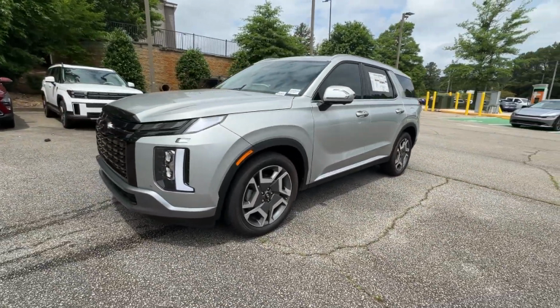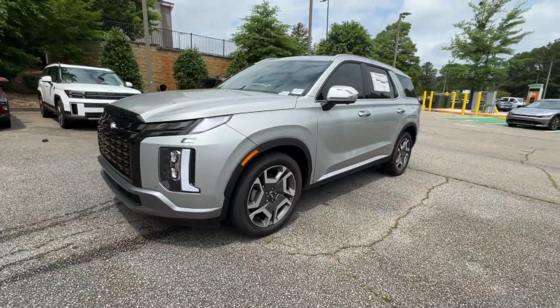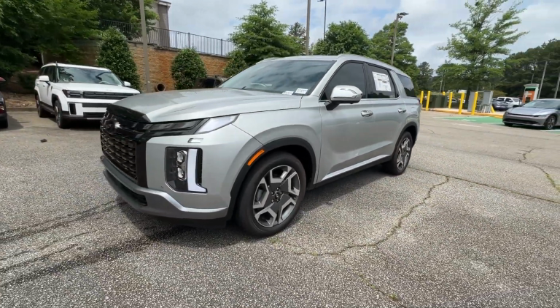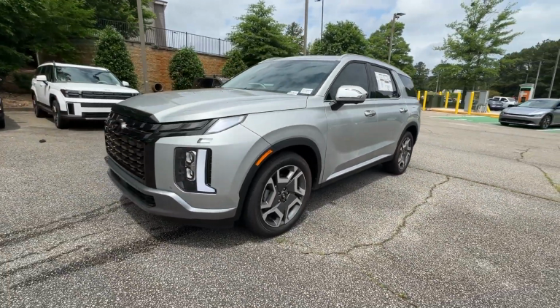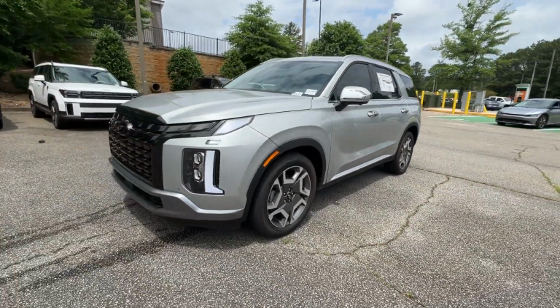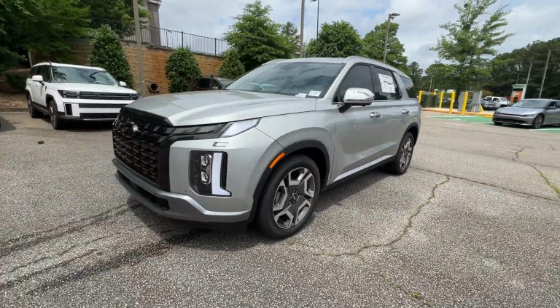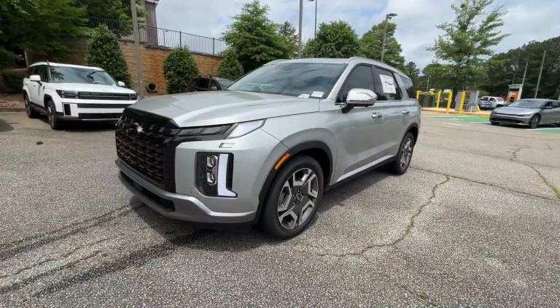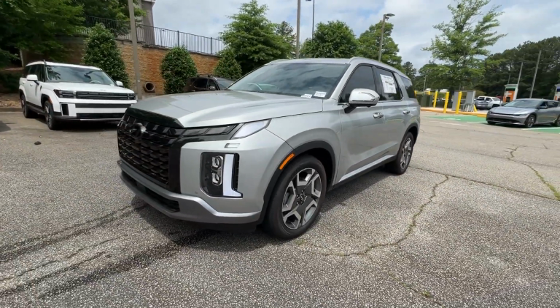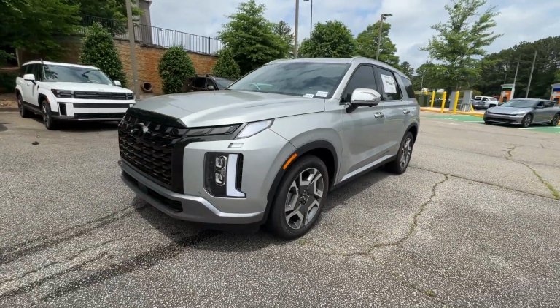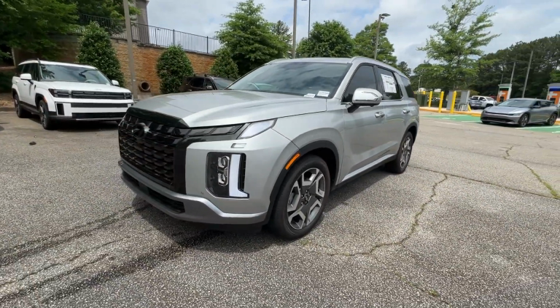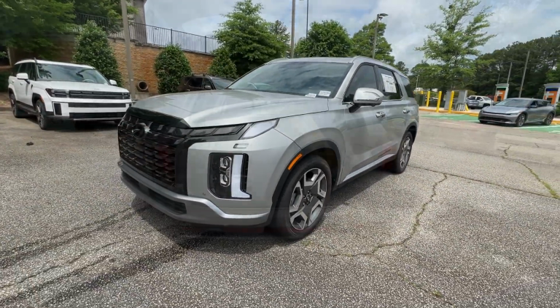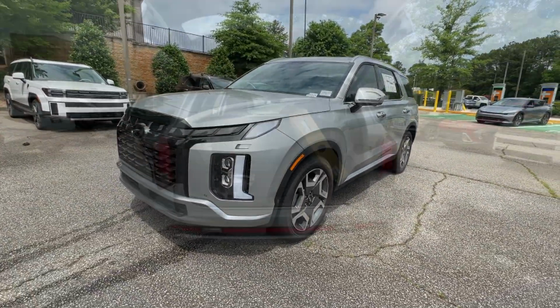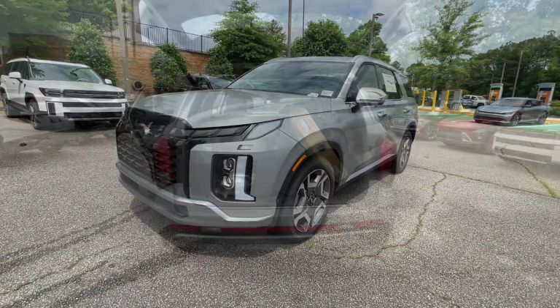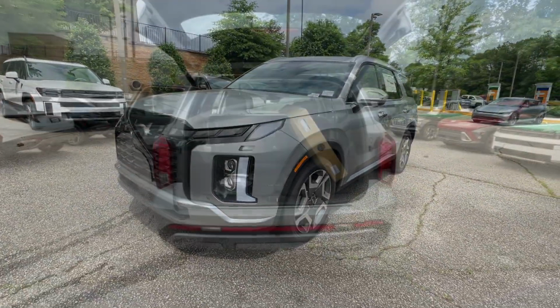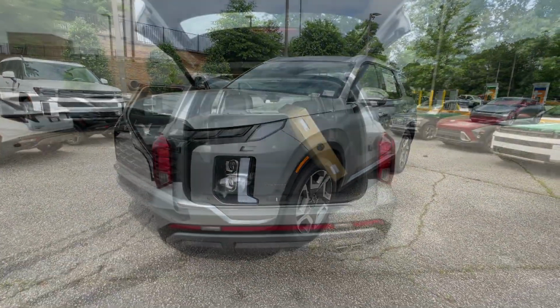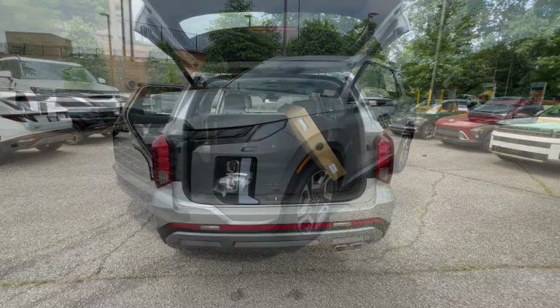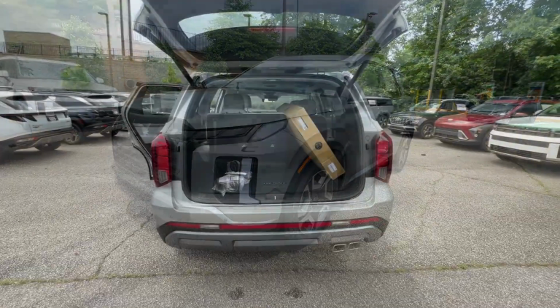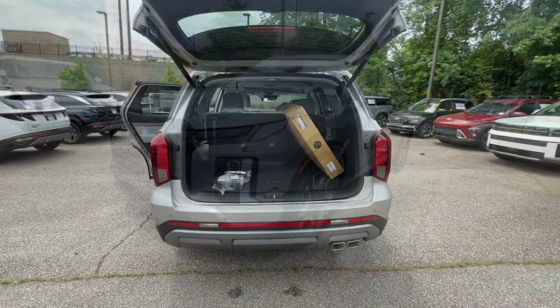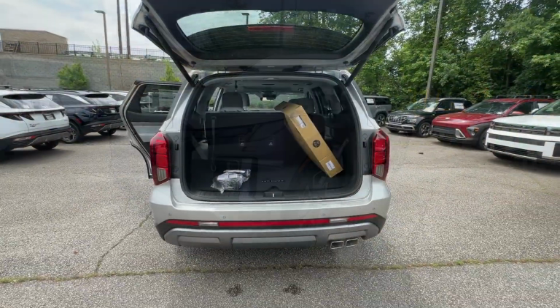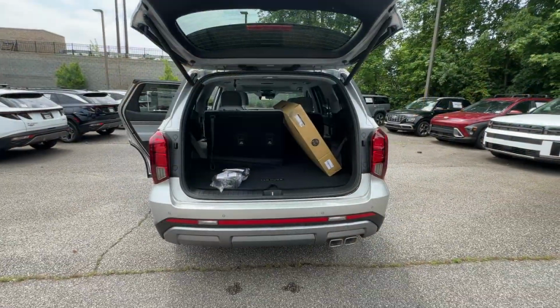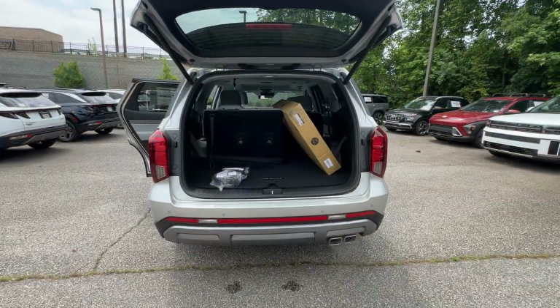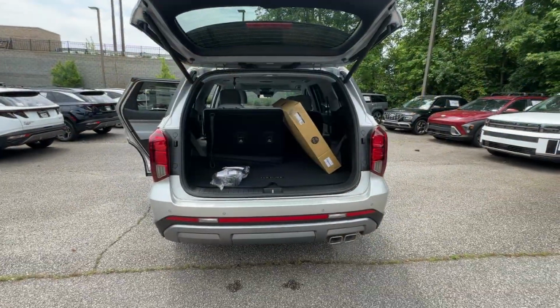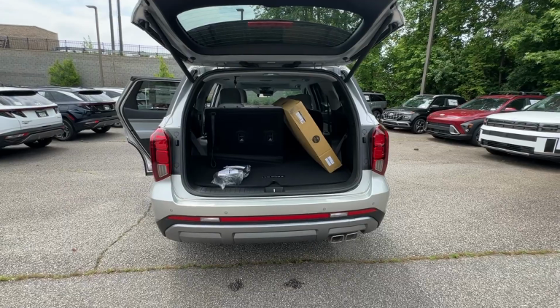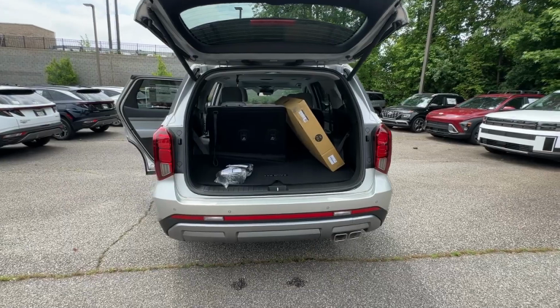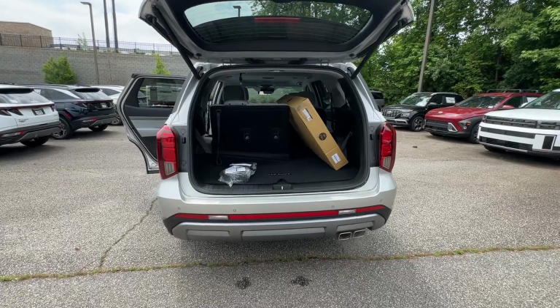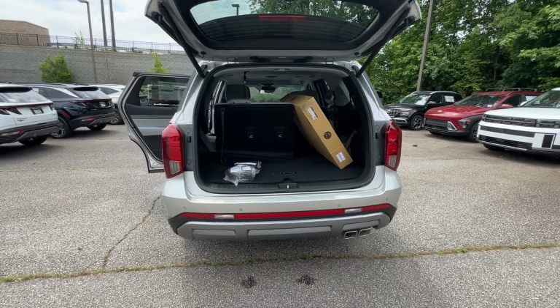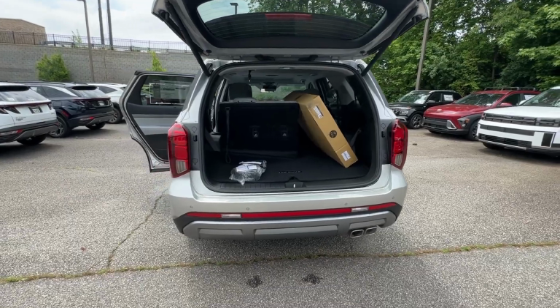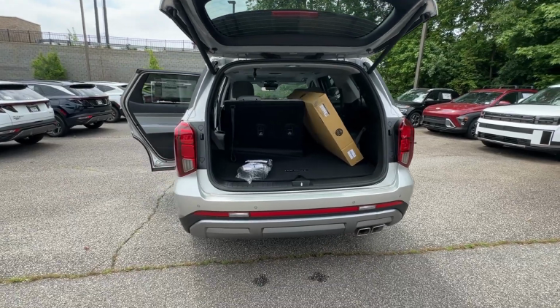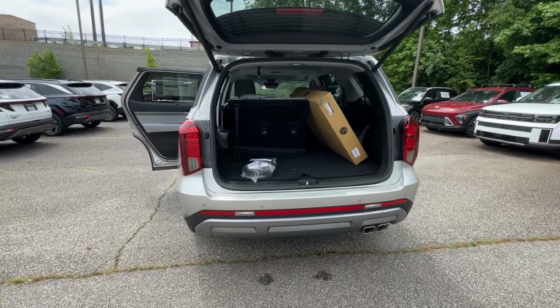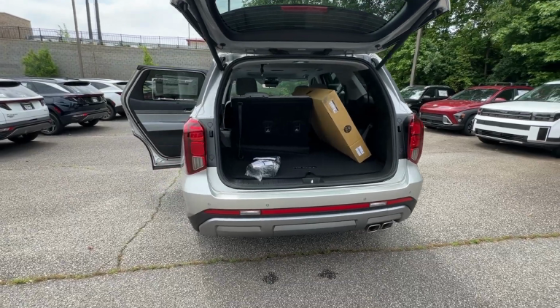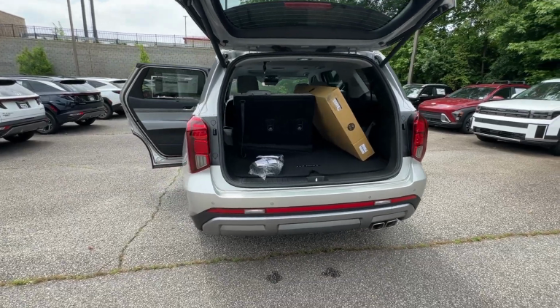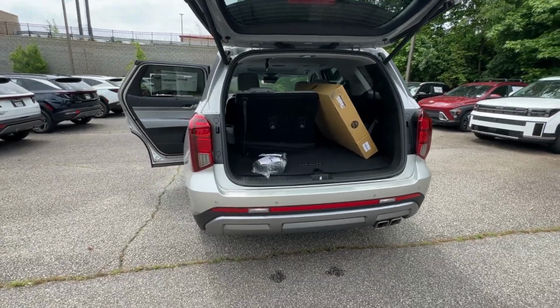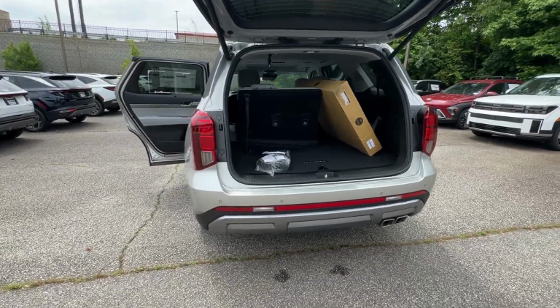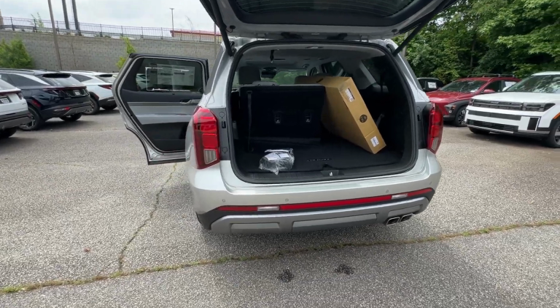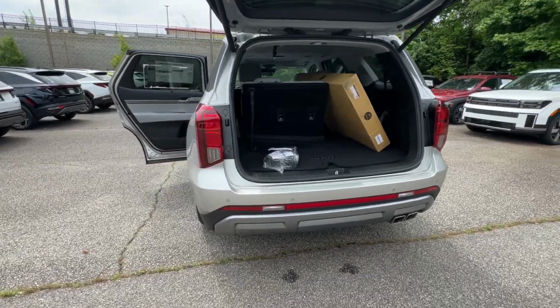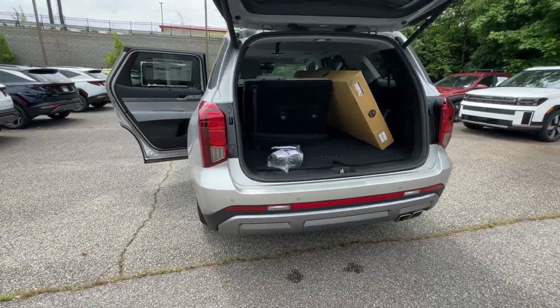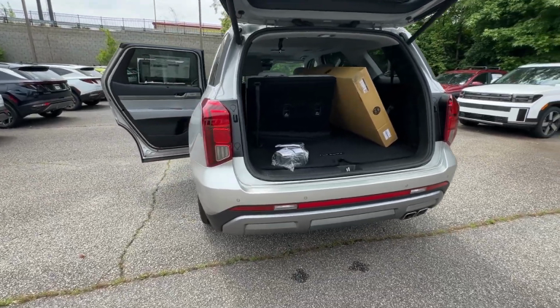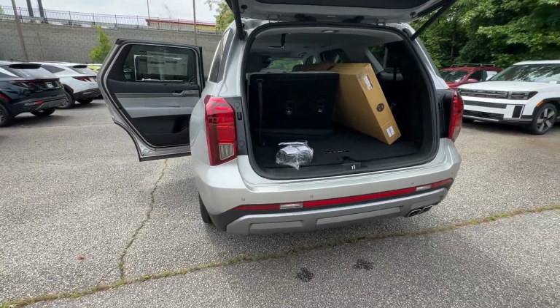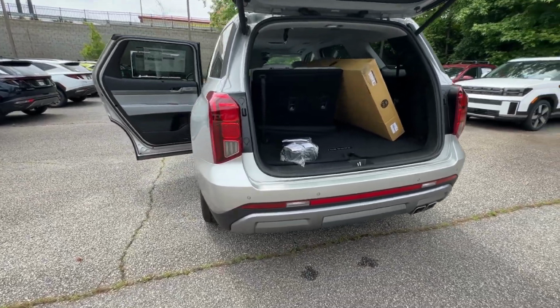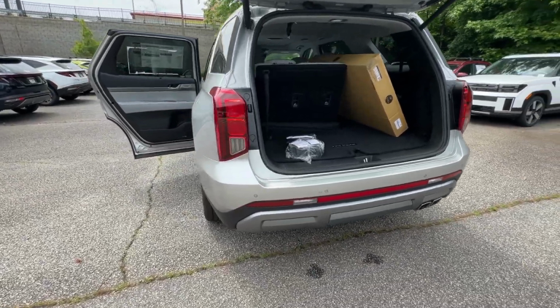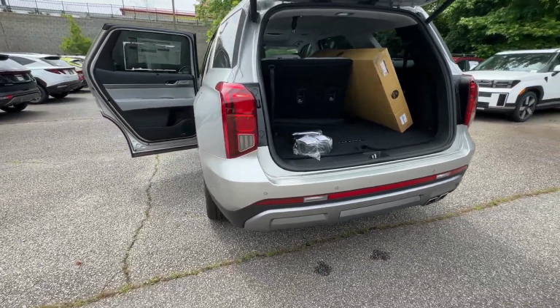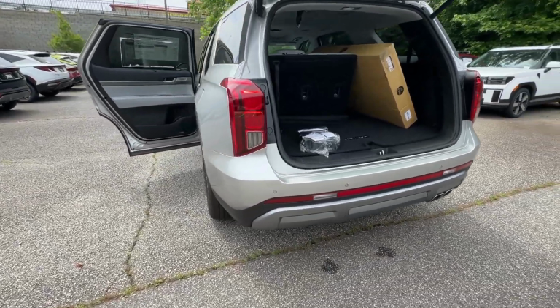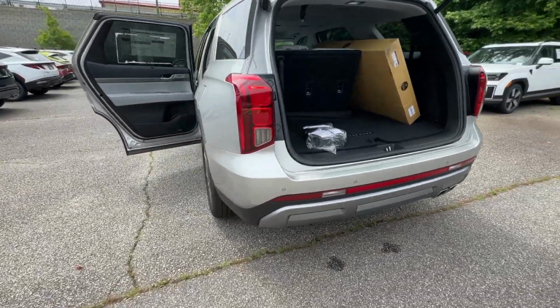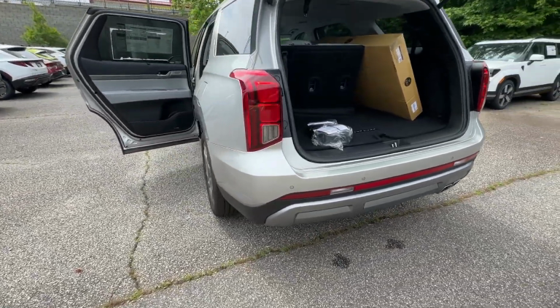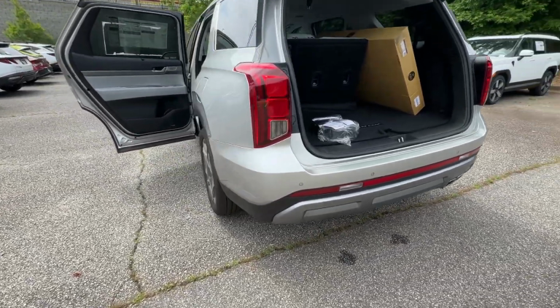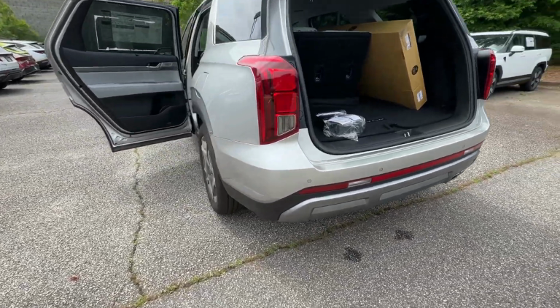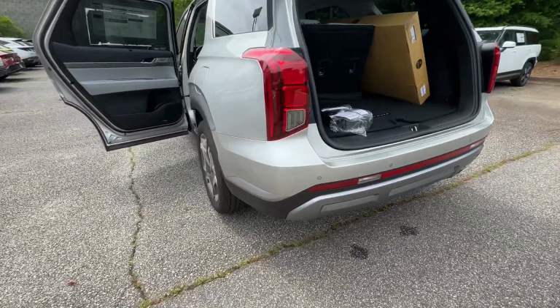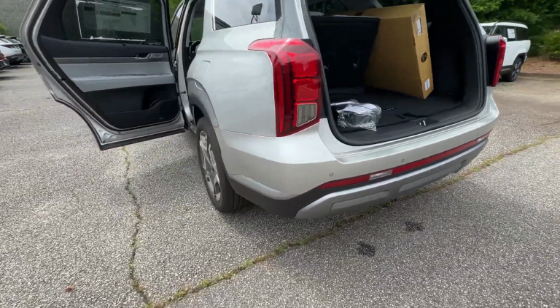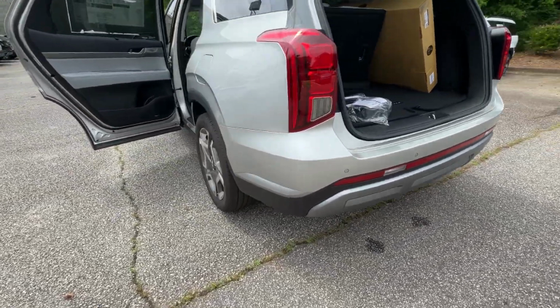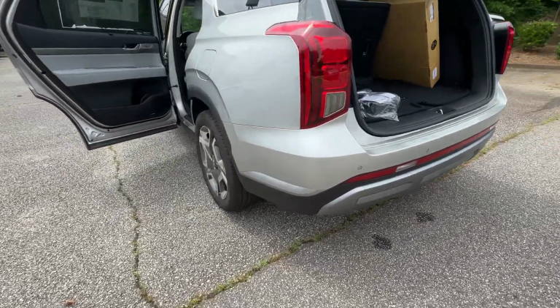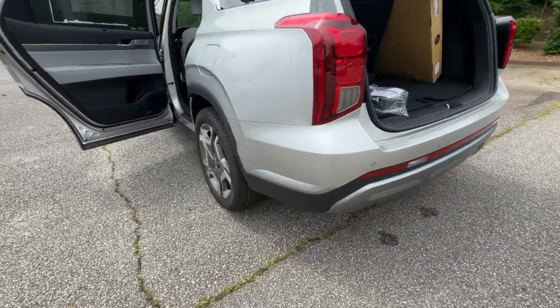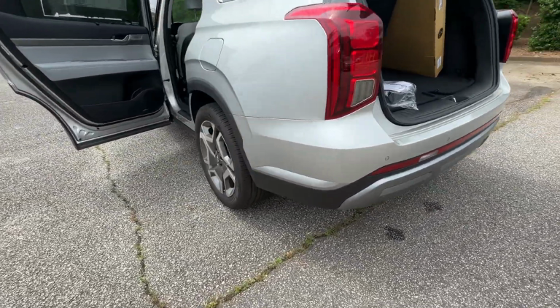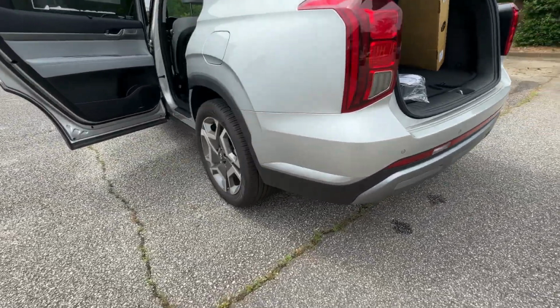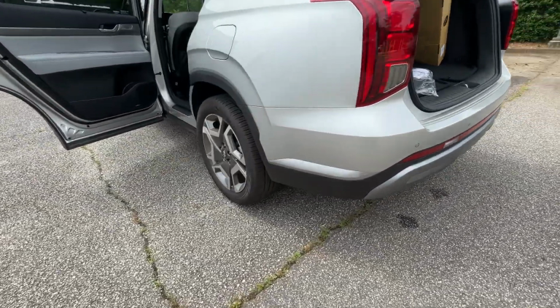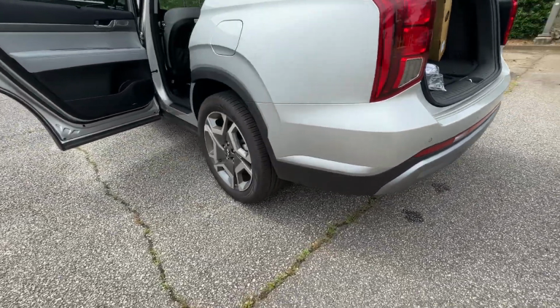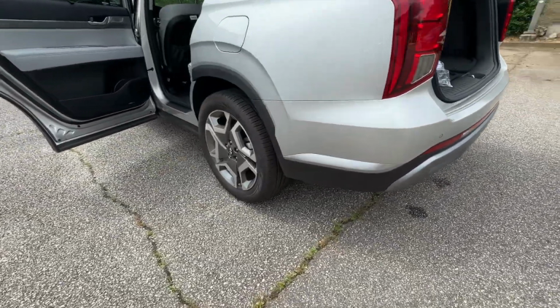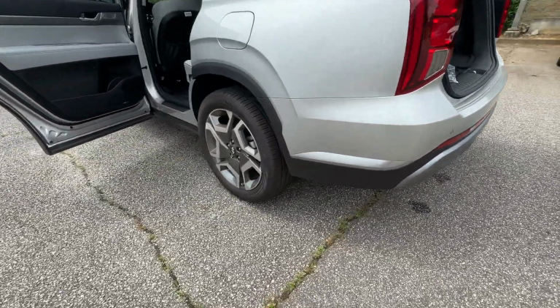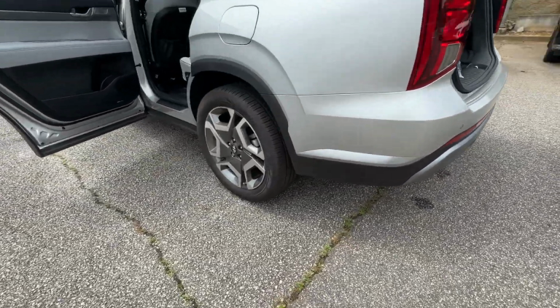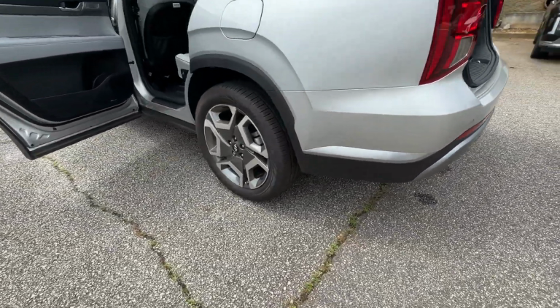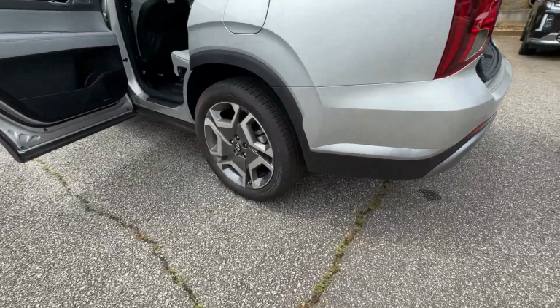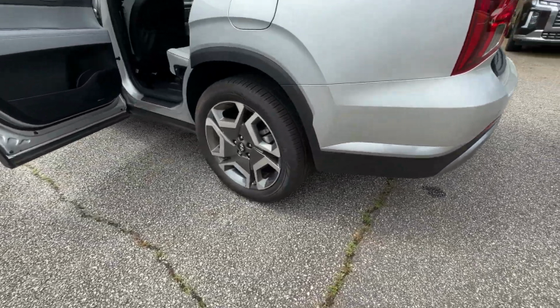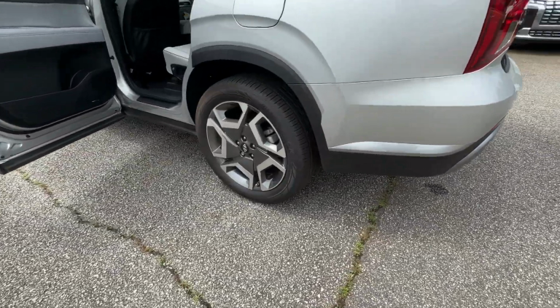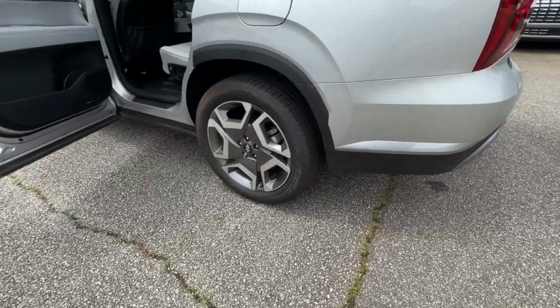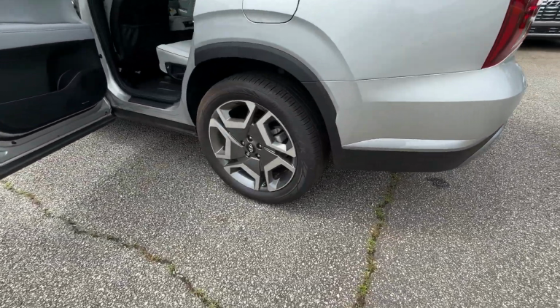Navigation system, power passenger seat, premium sound system, power liftgate, satellite radio.